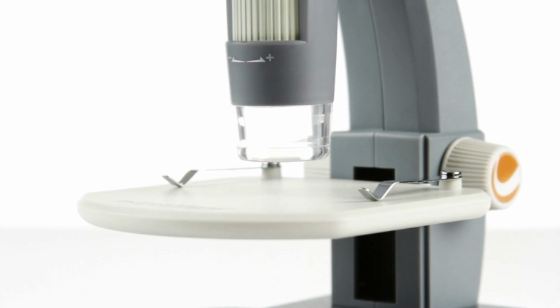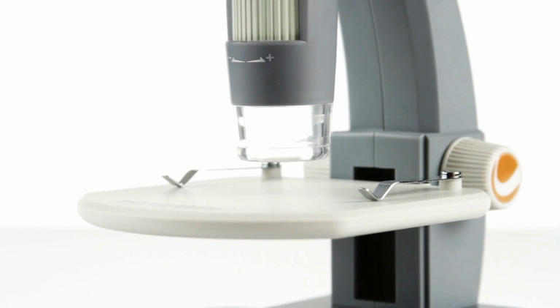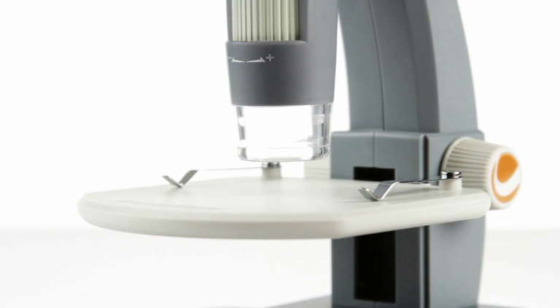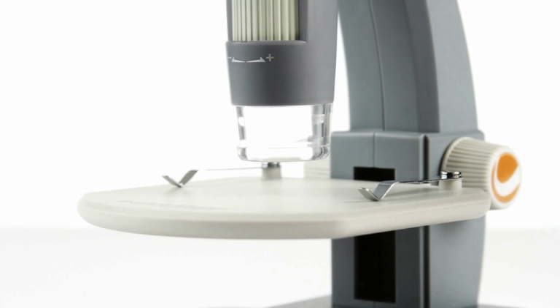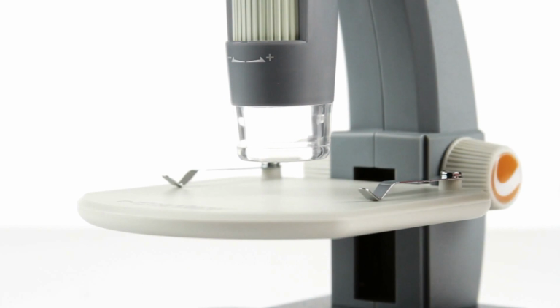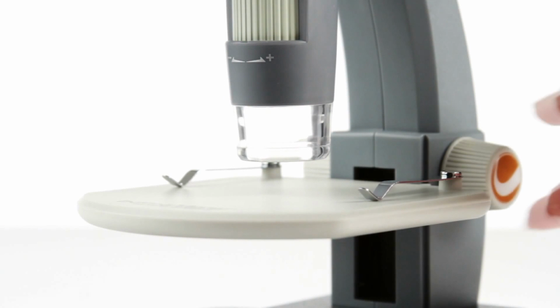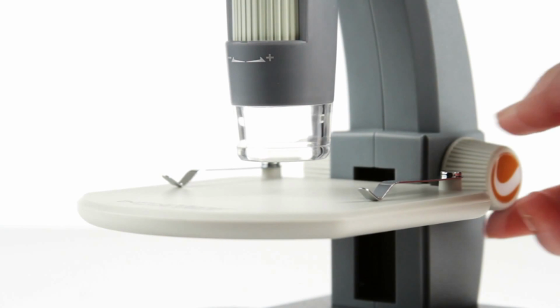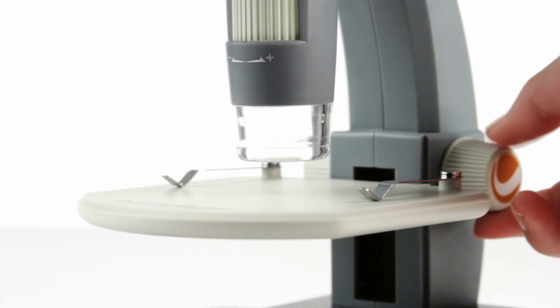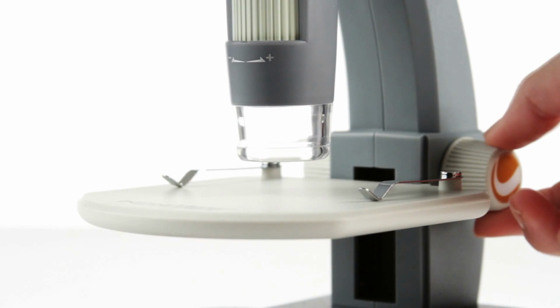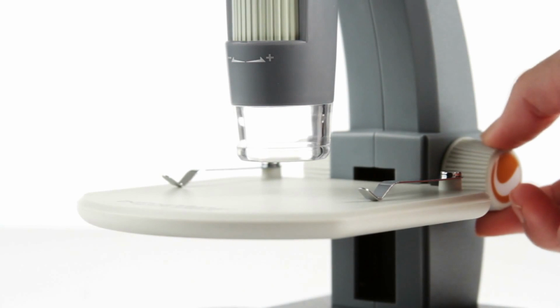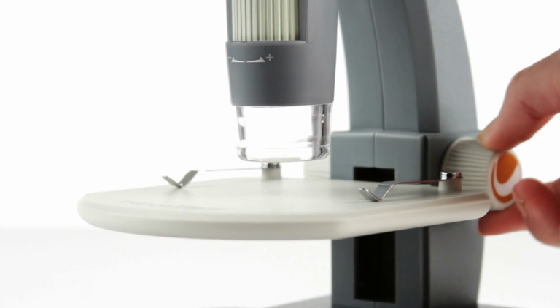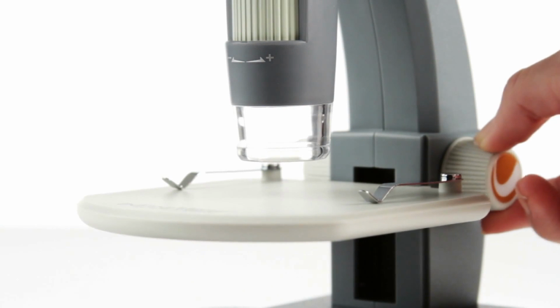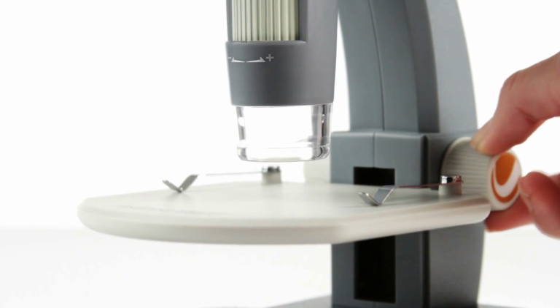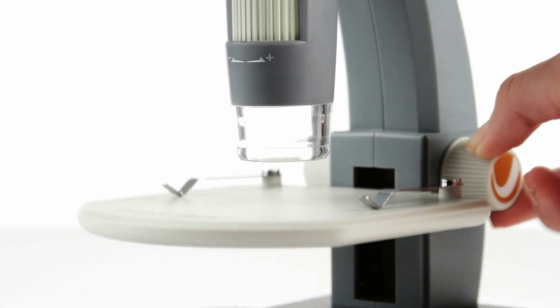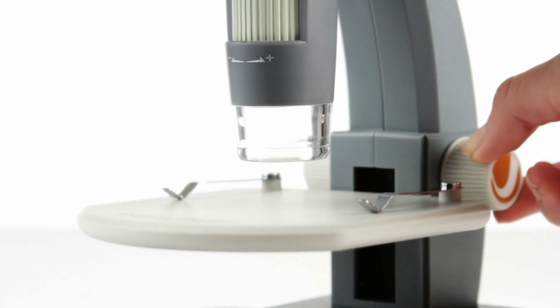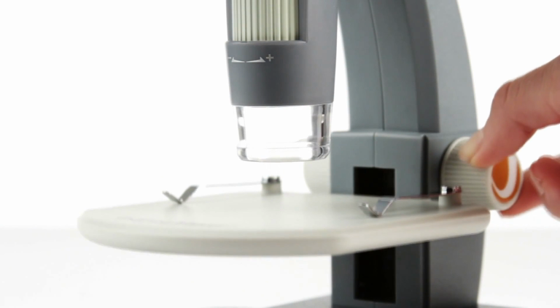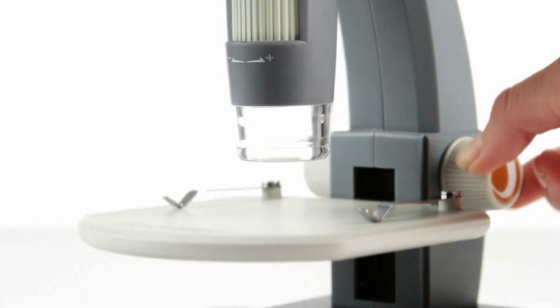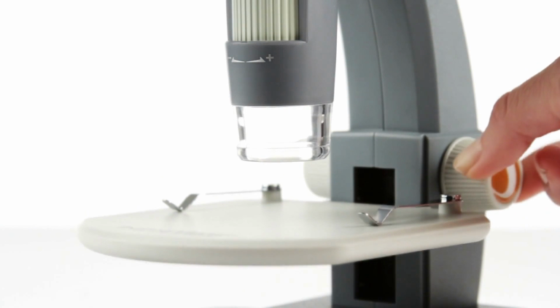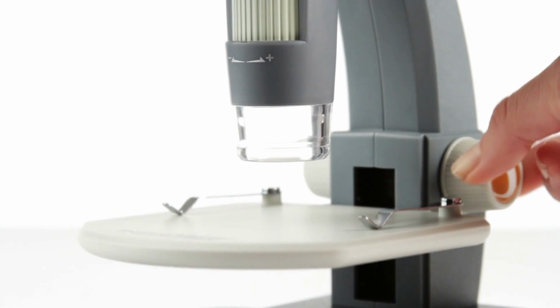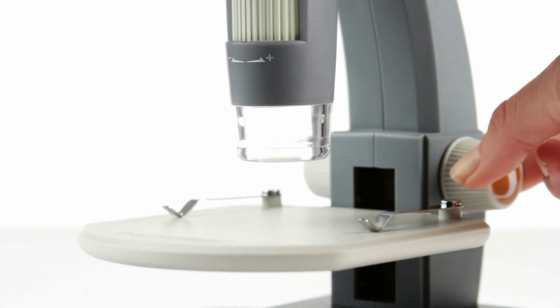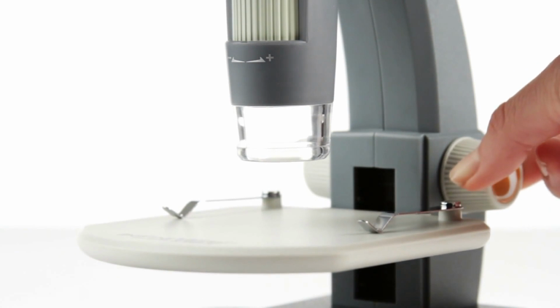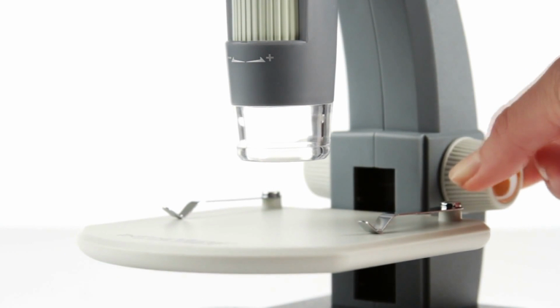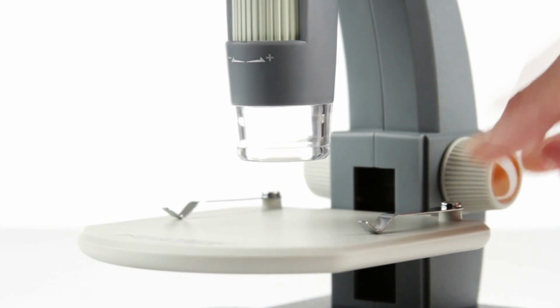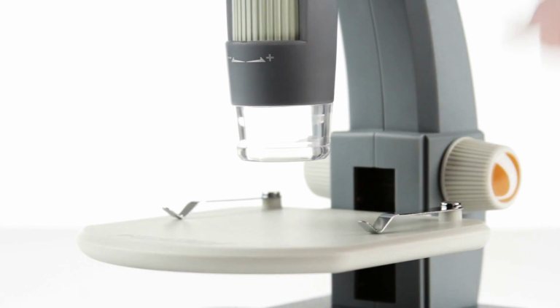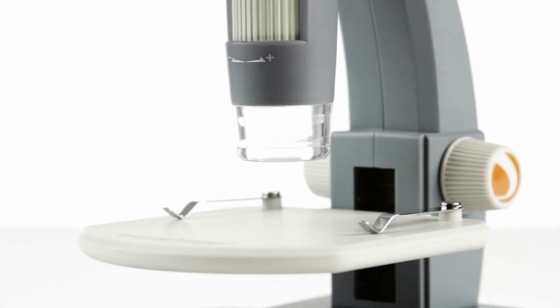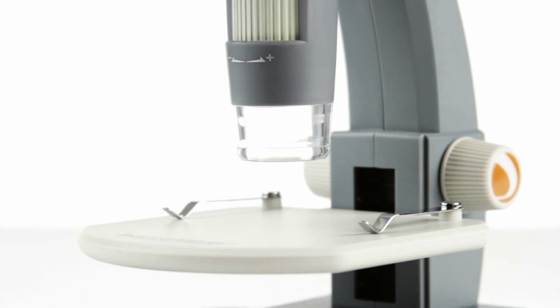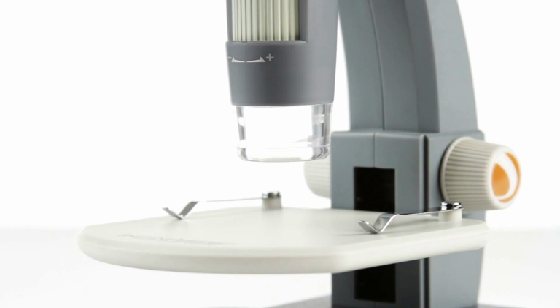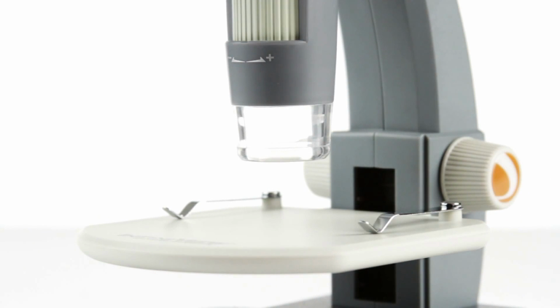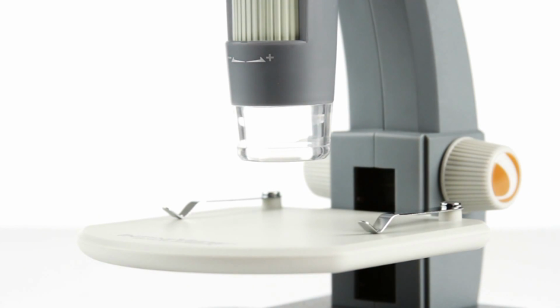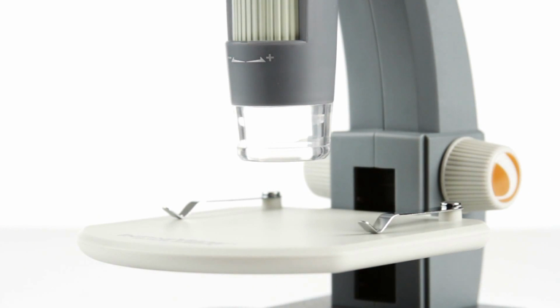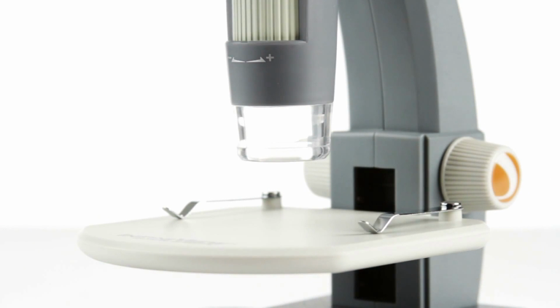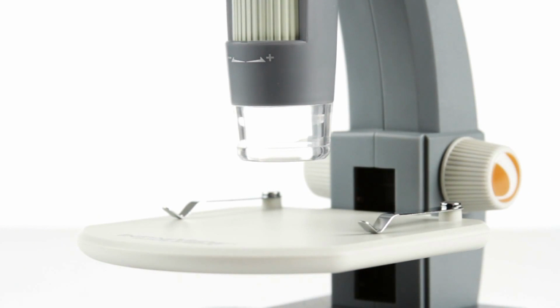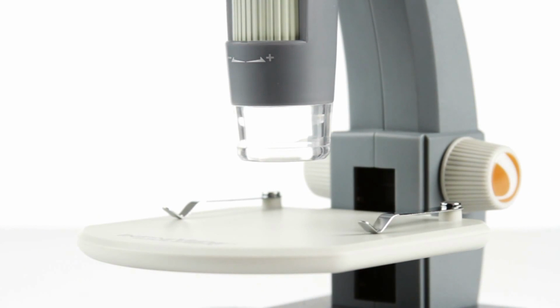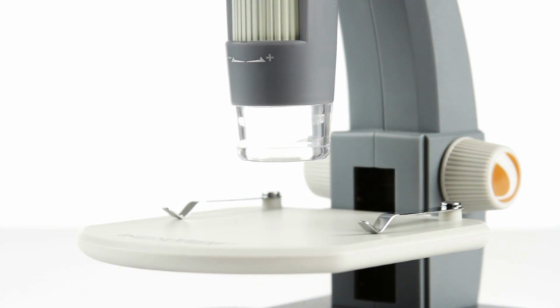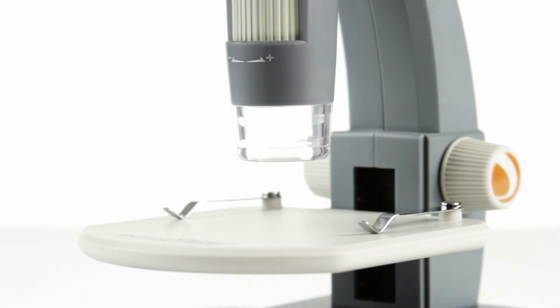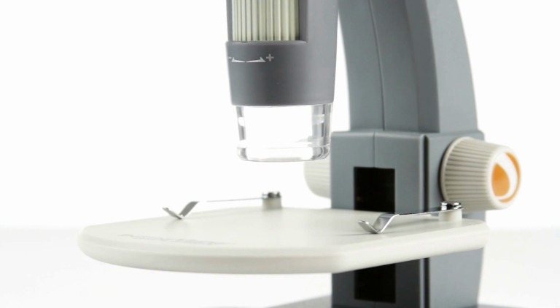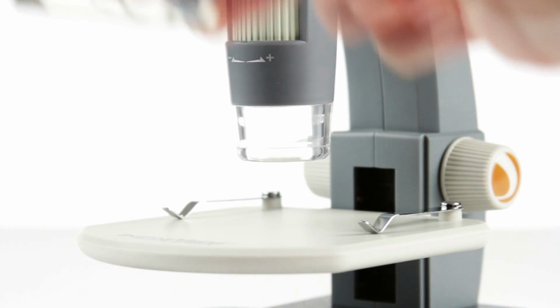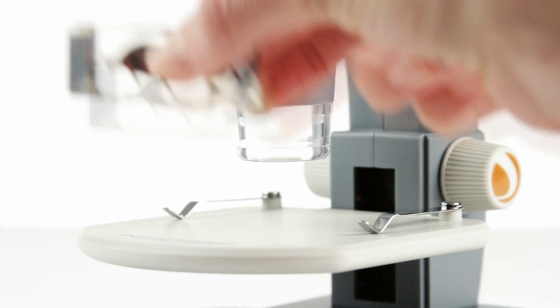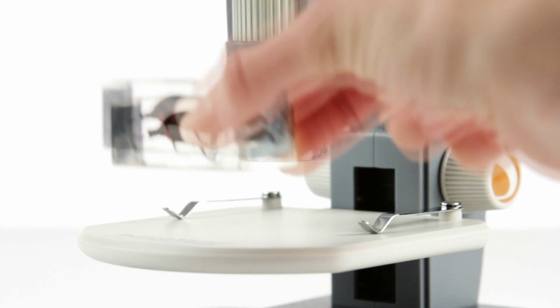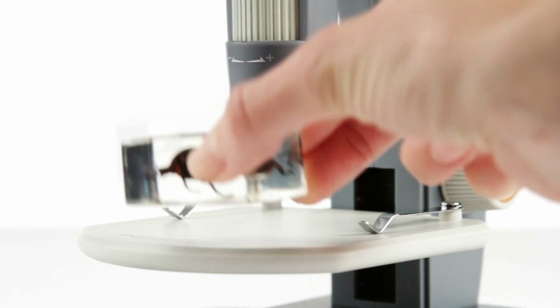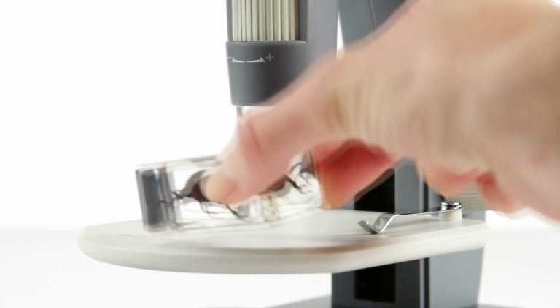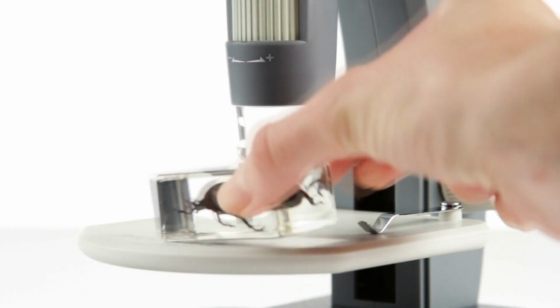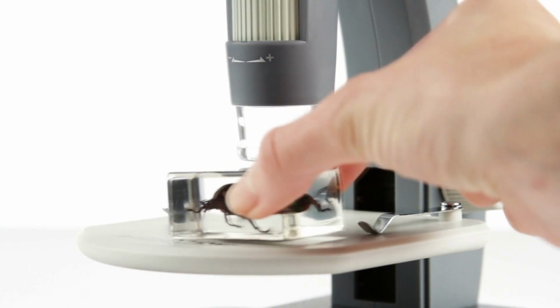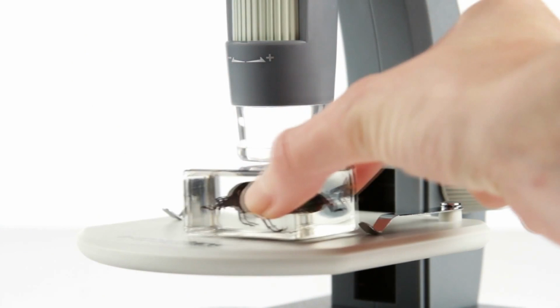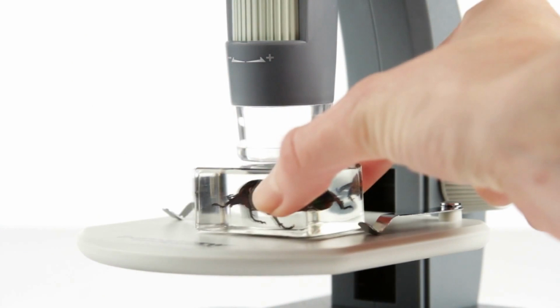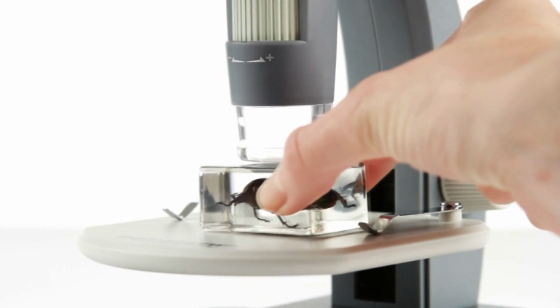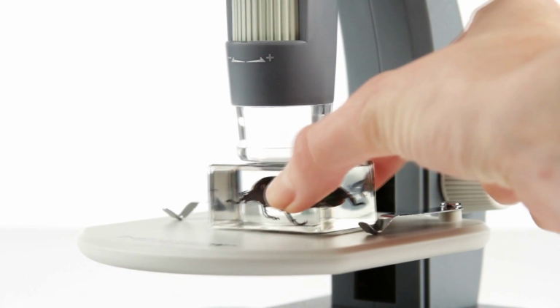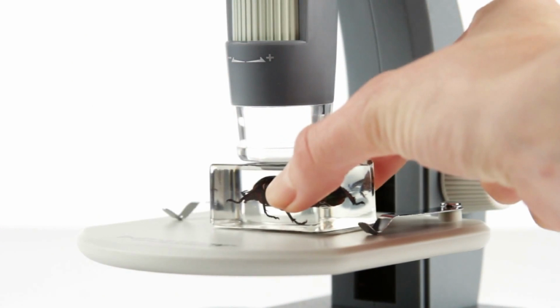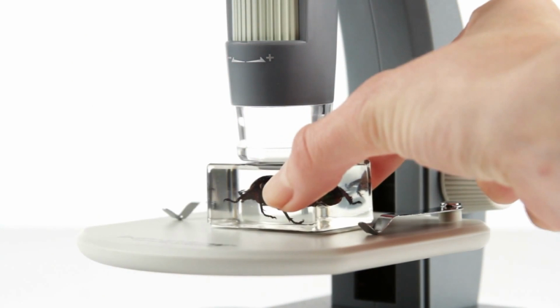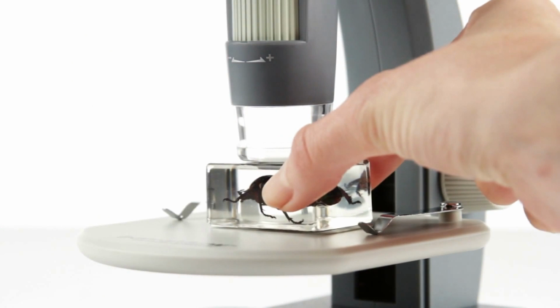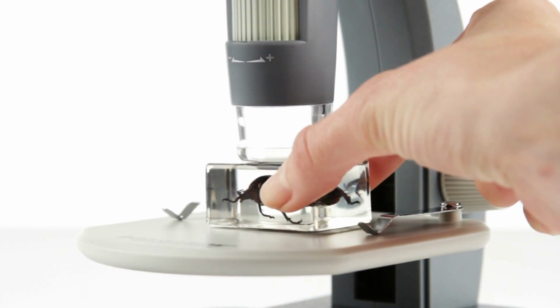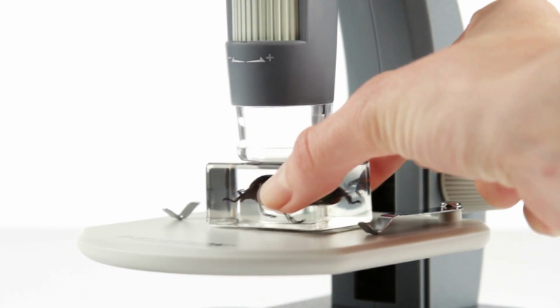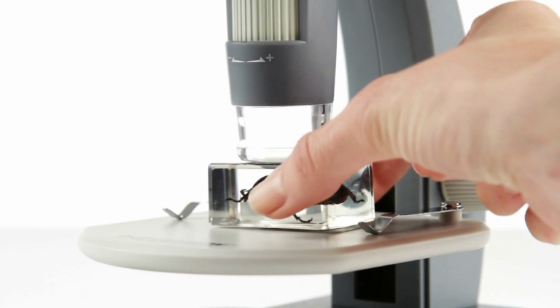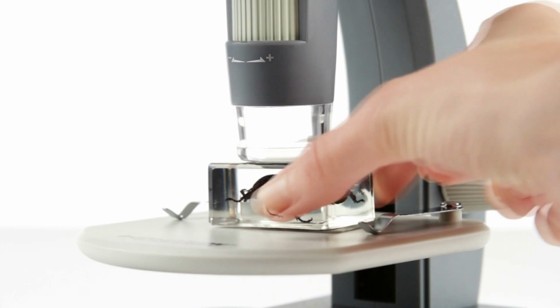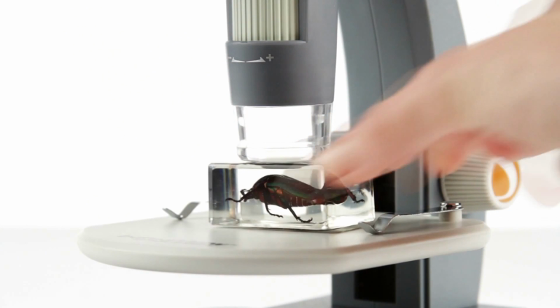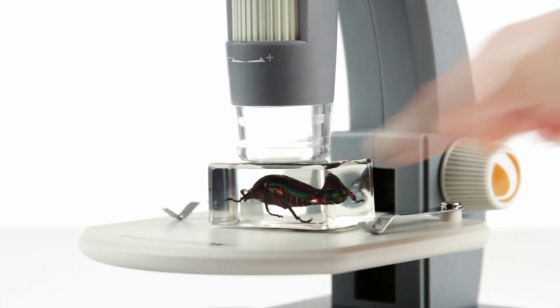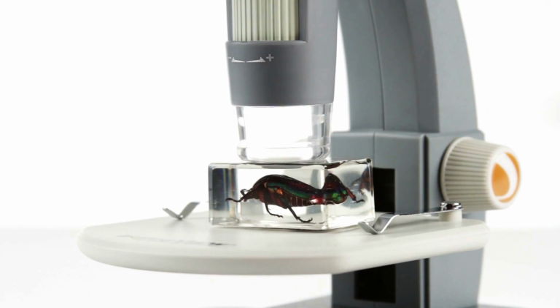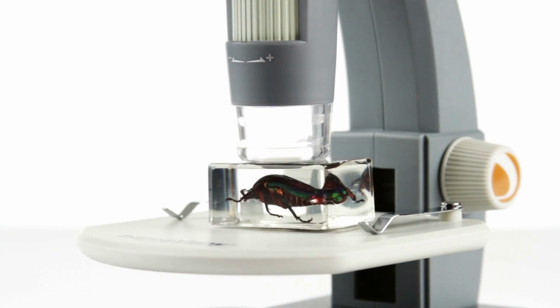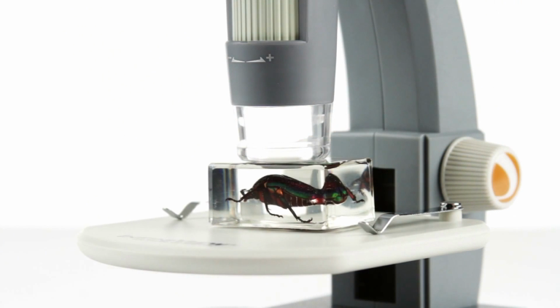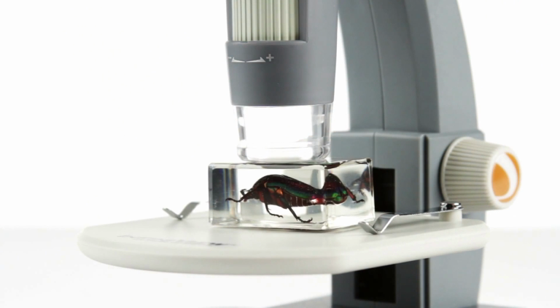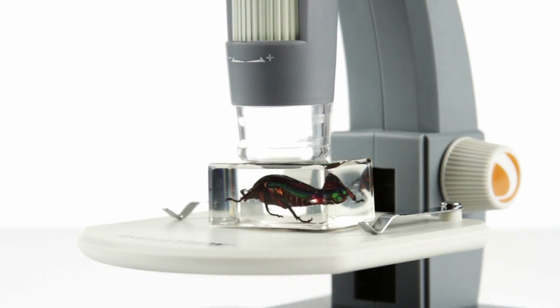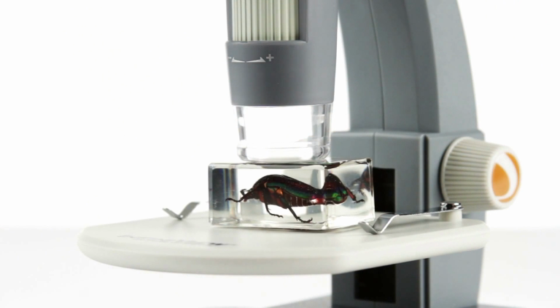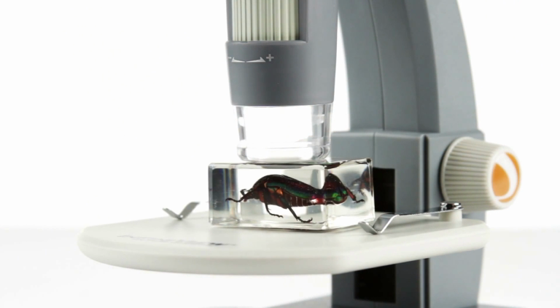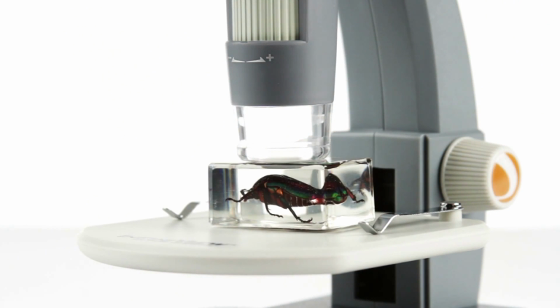InfiniVue is a customer favorite for examining 3D objects like insects, circuit boards, and forensic evidence.